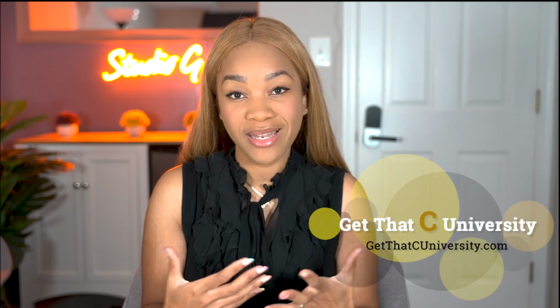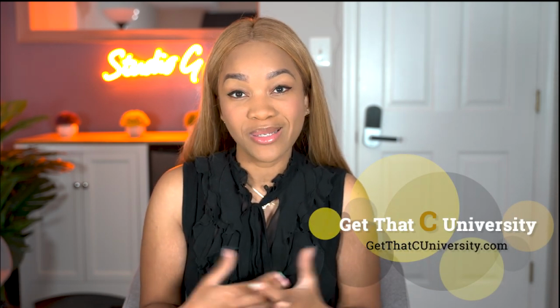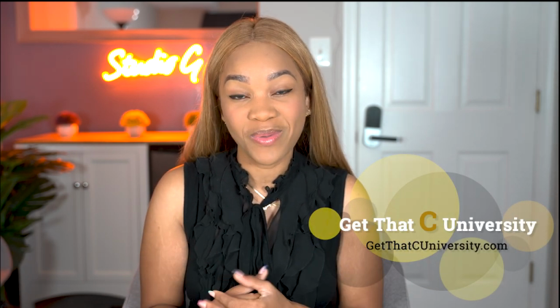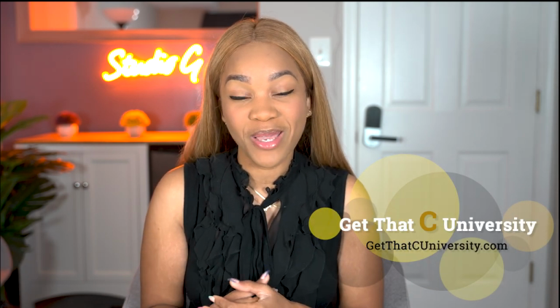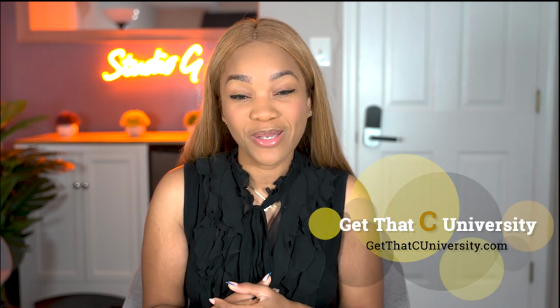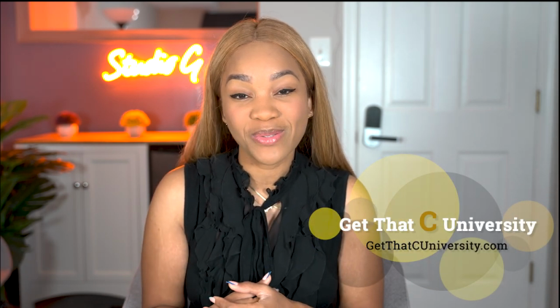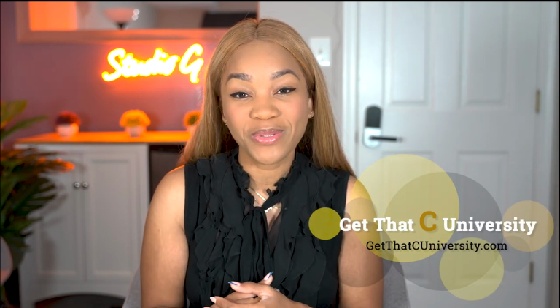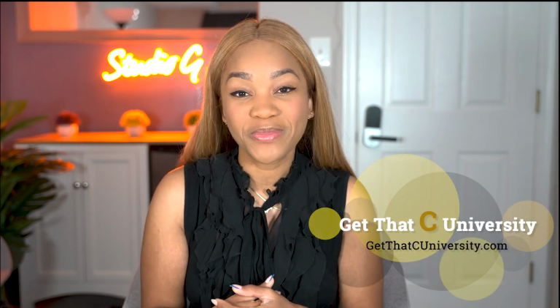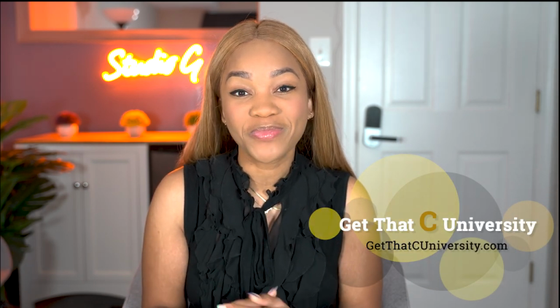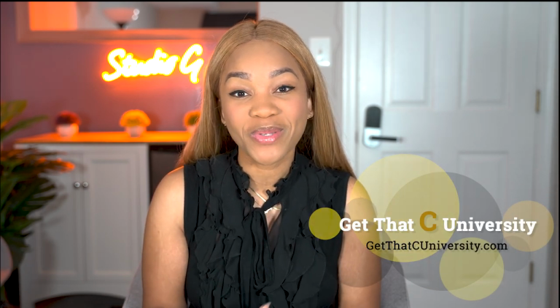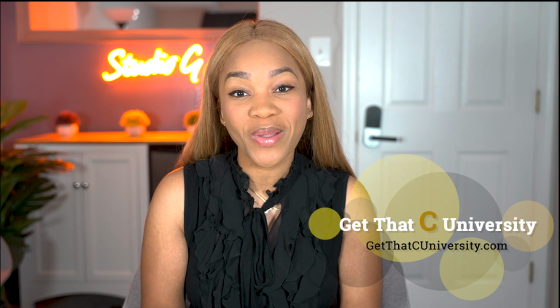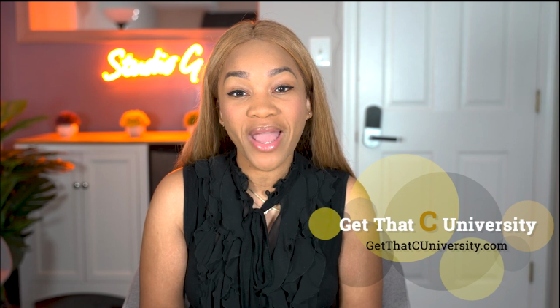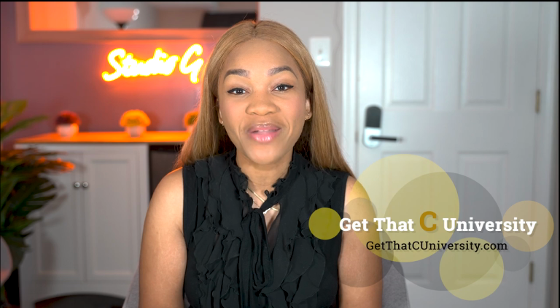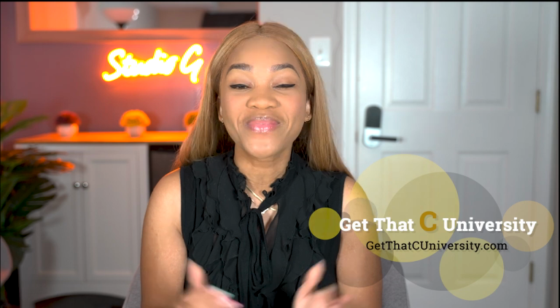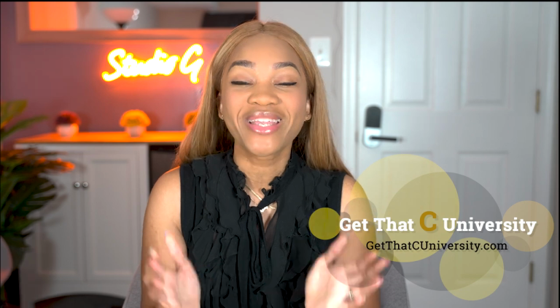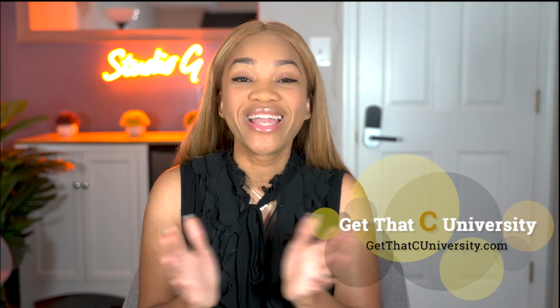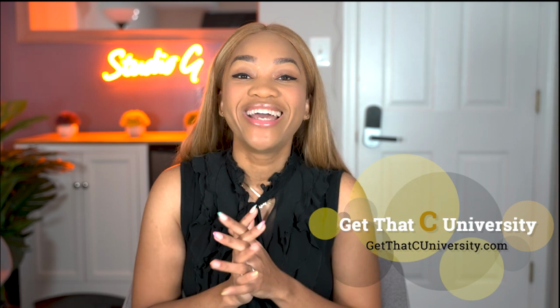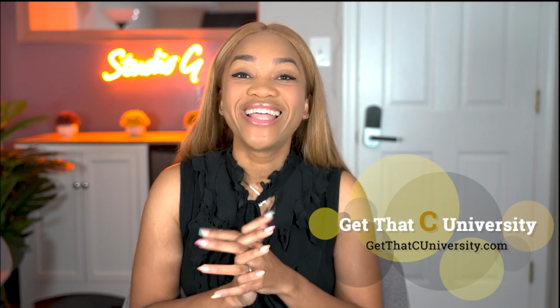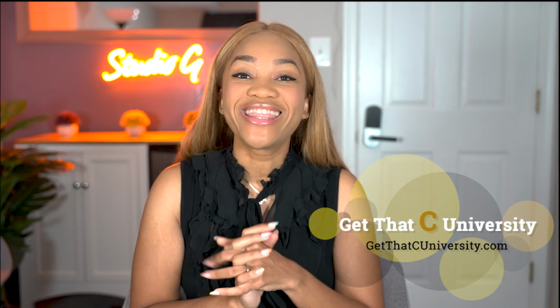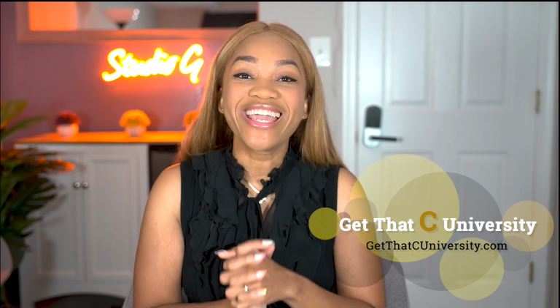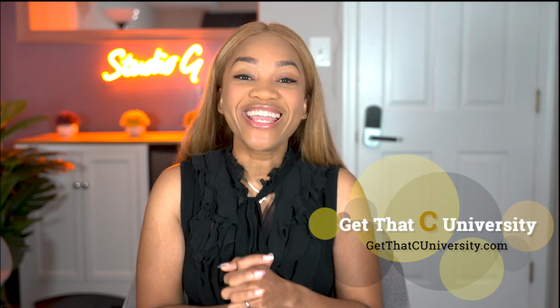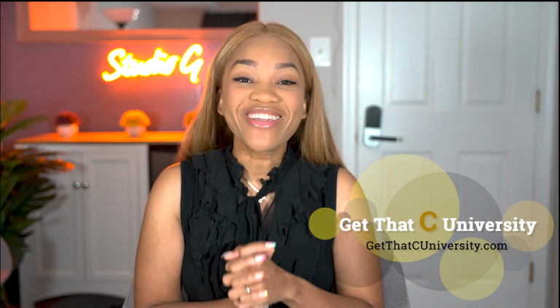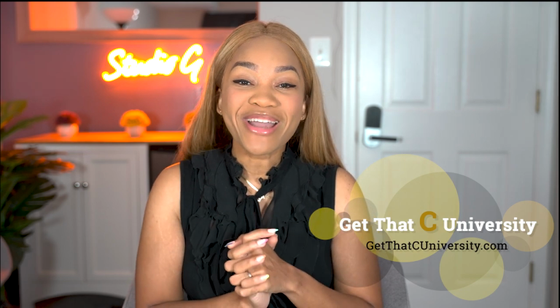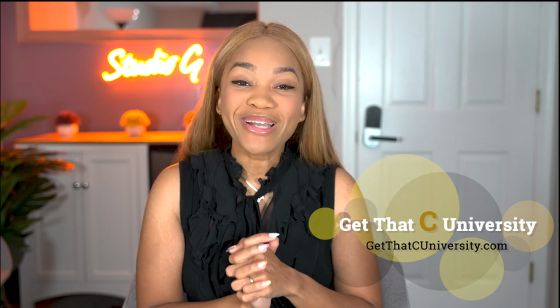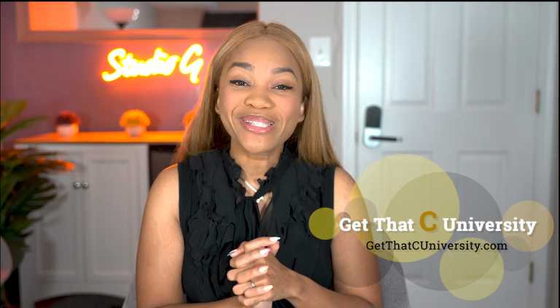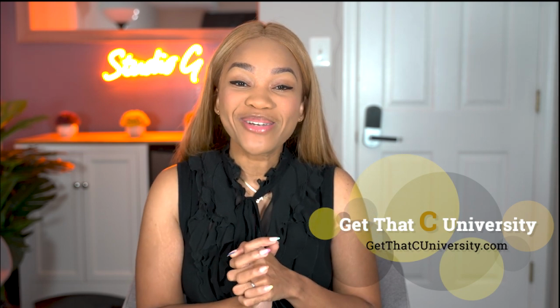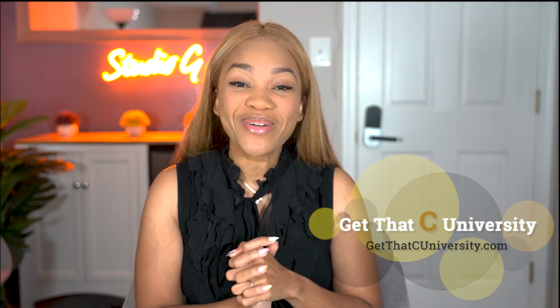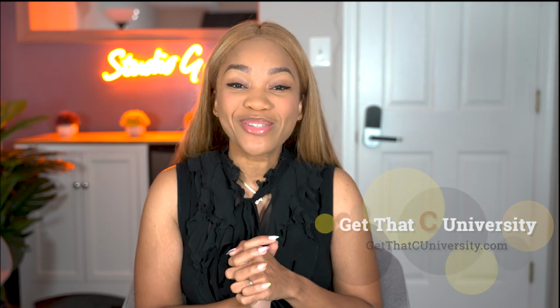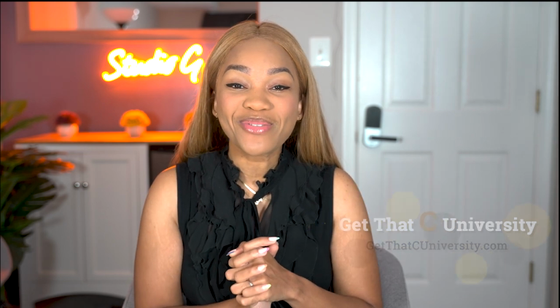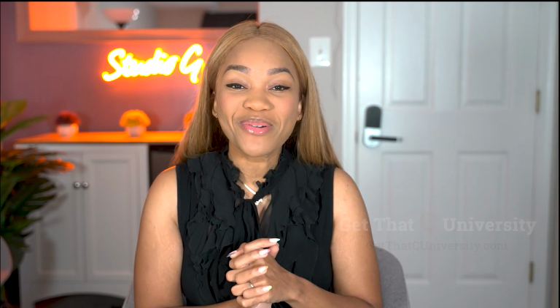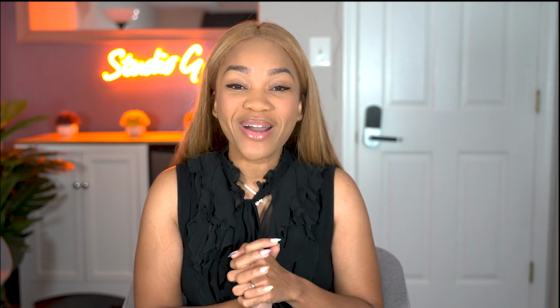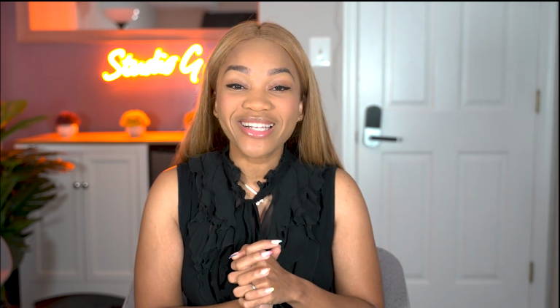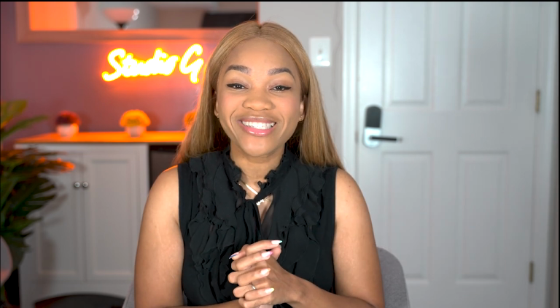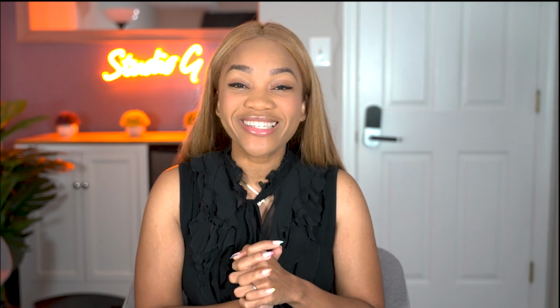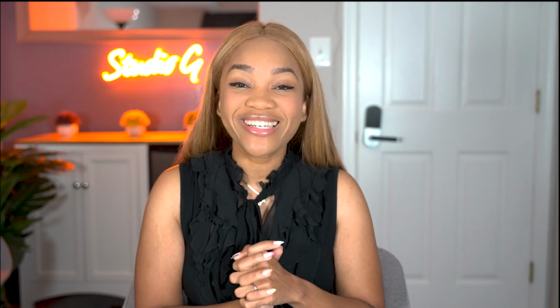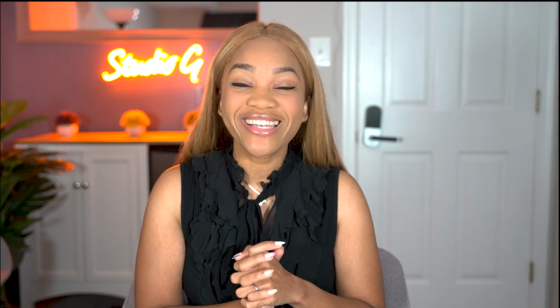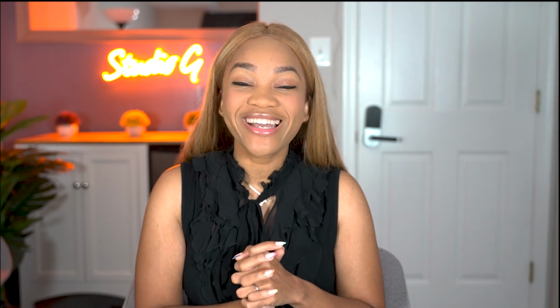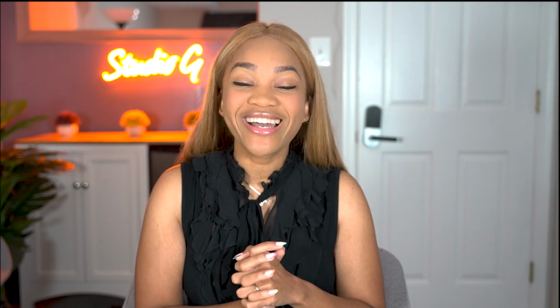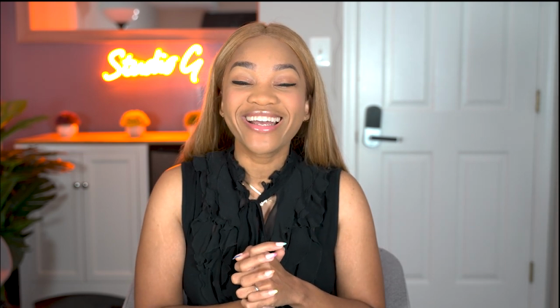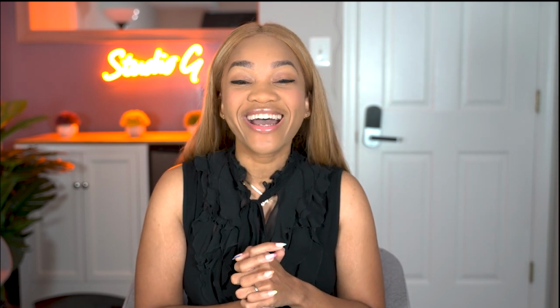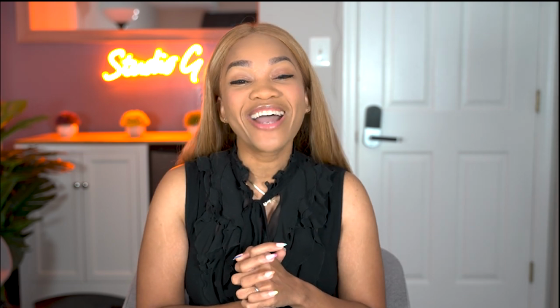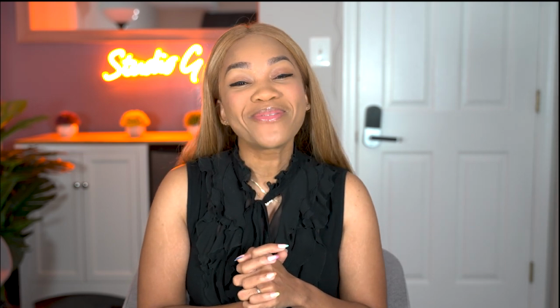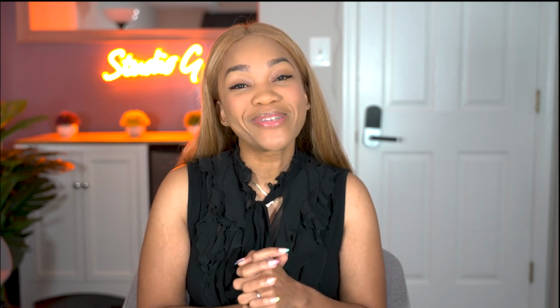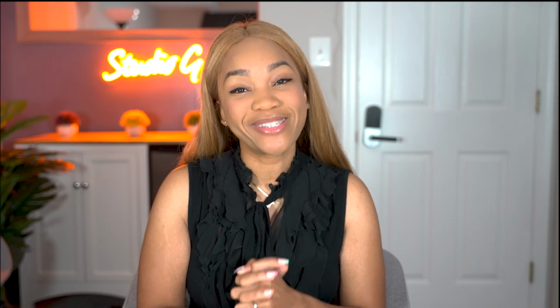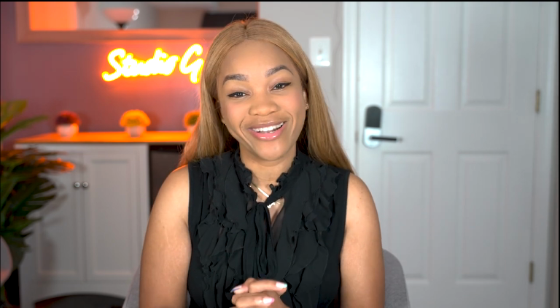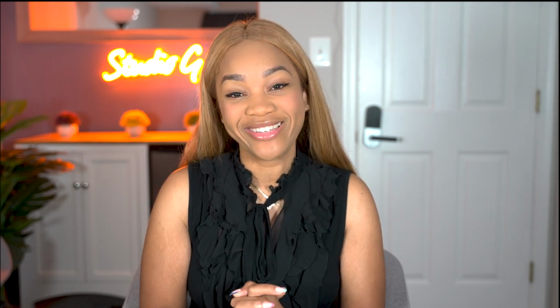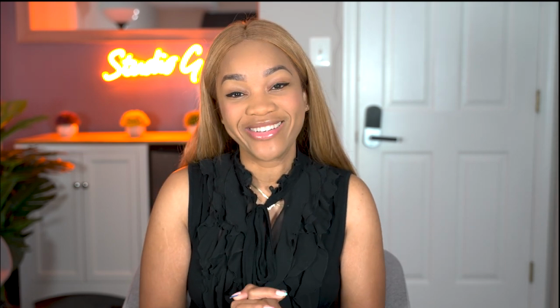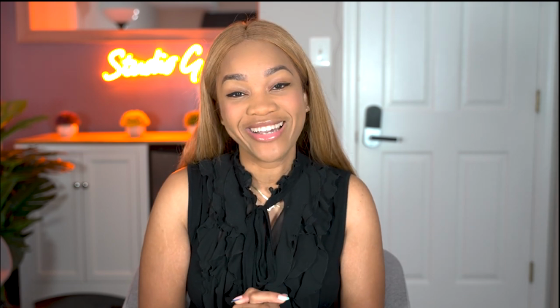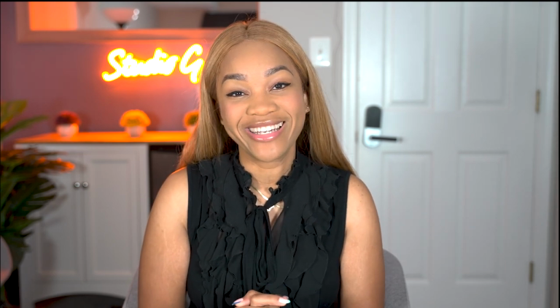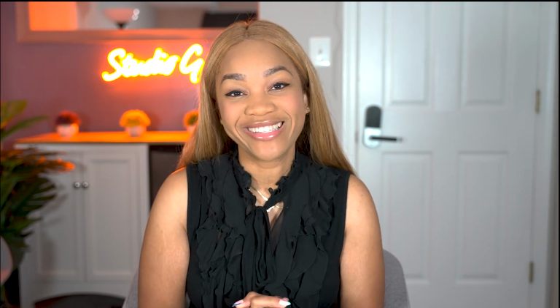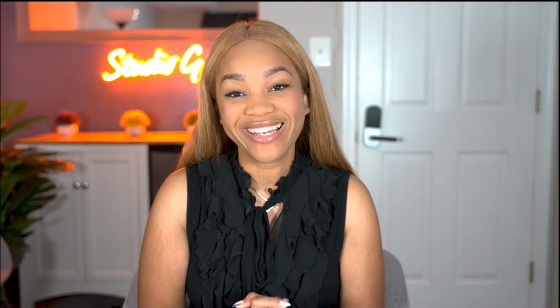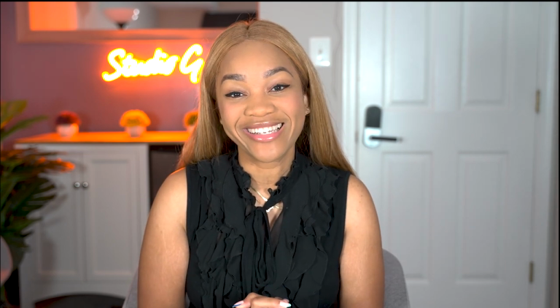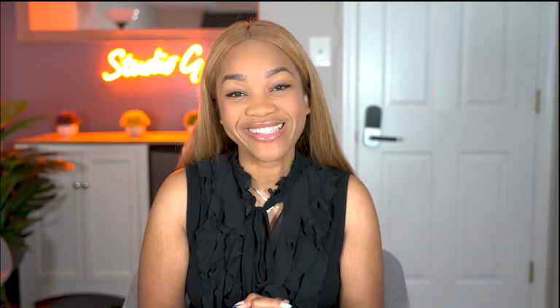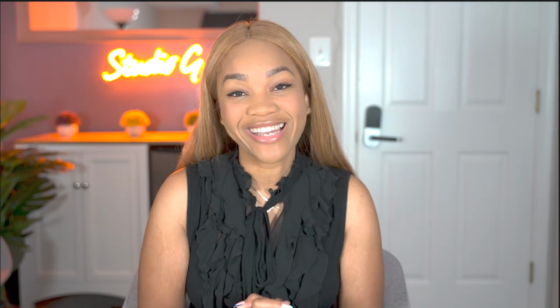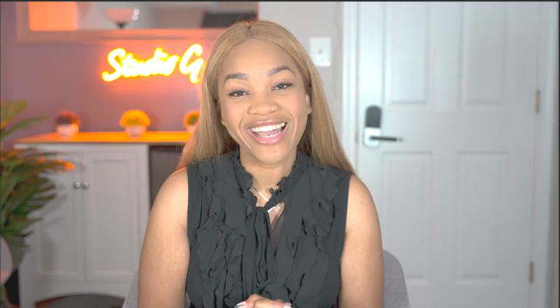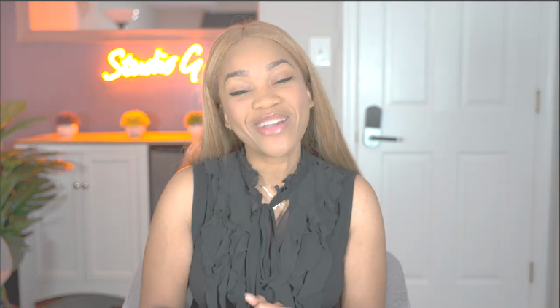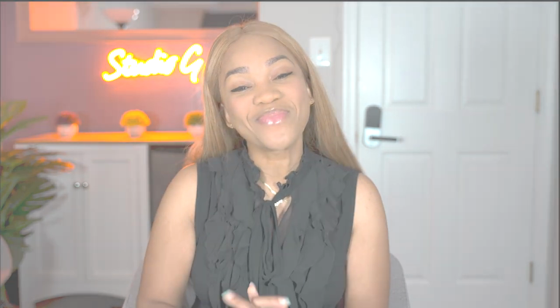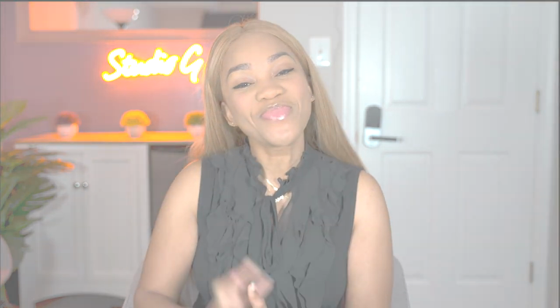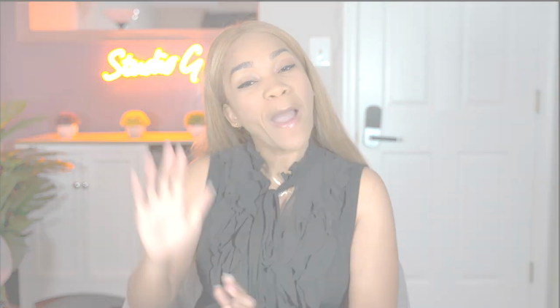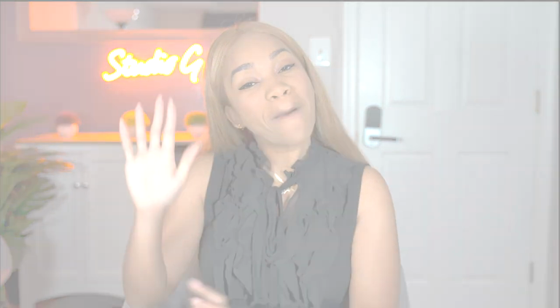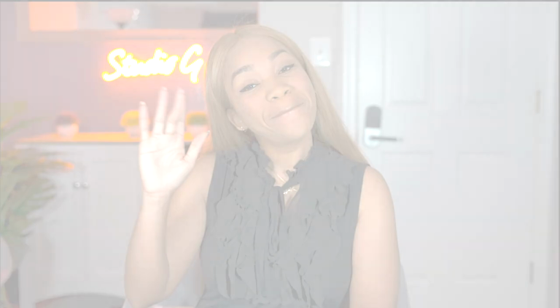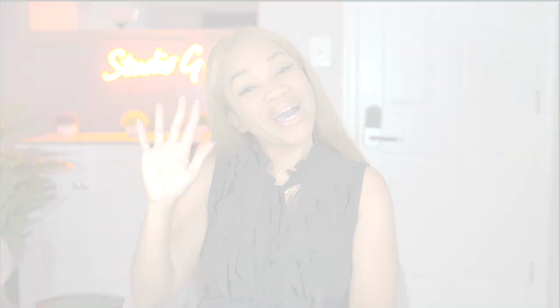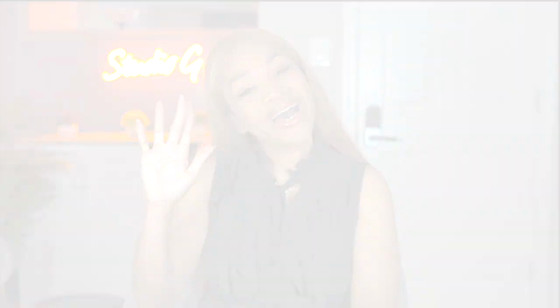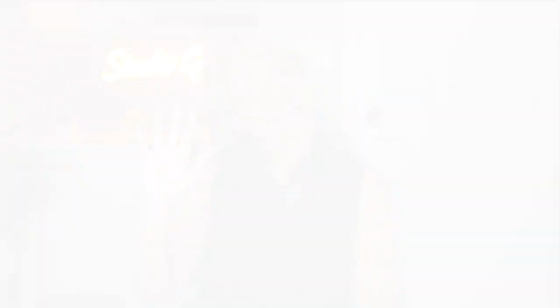Thank you guys so much for watching. Drop any questions in the comments below, like the video, and please subscribe and follow me on Instagram. I'll talk to you guys next time — bye!